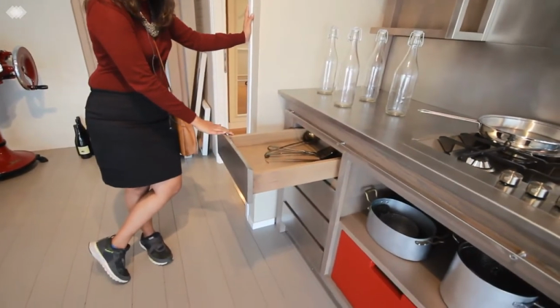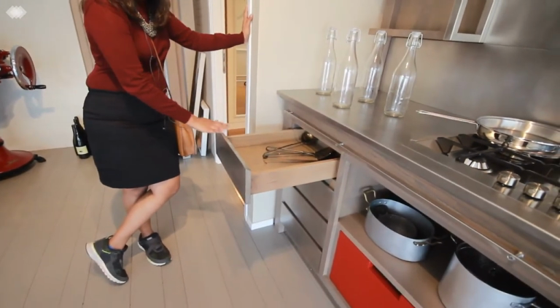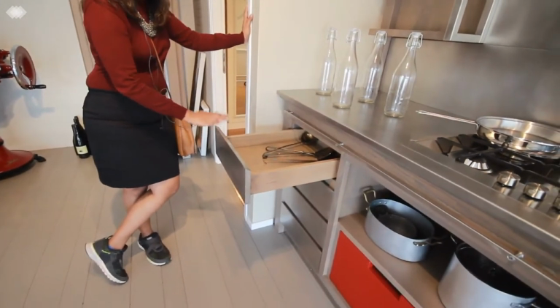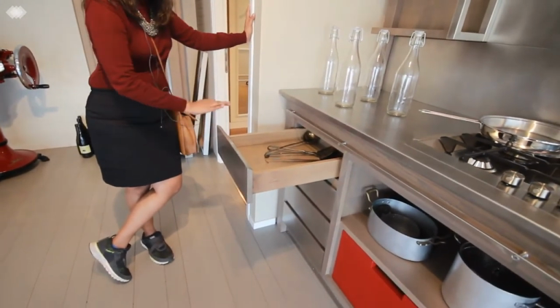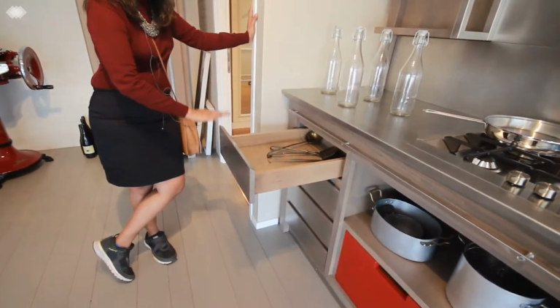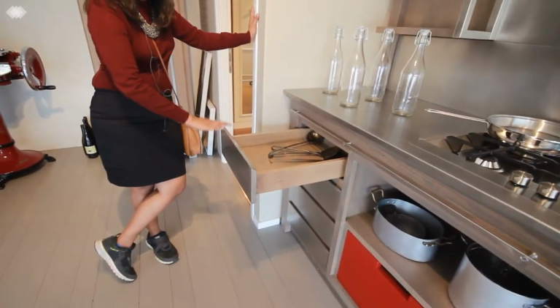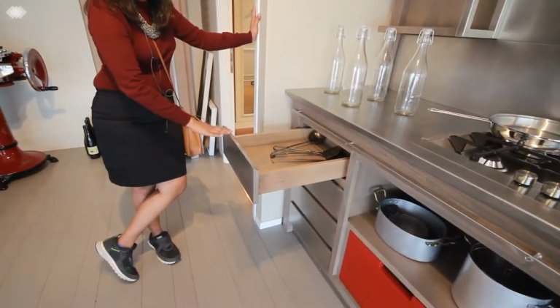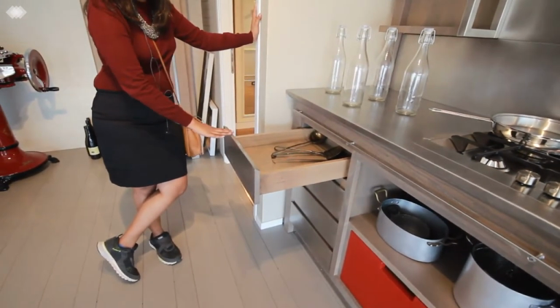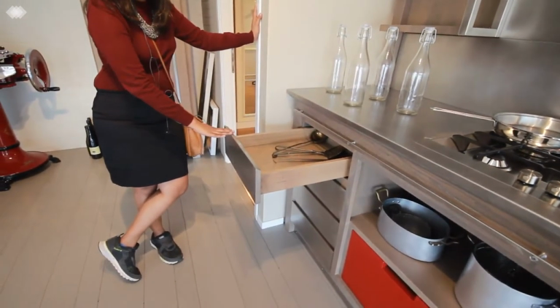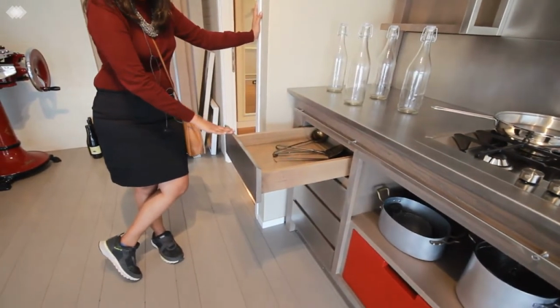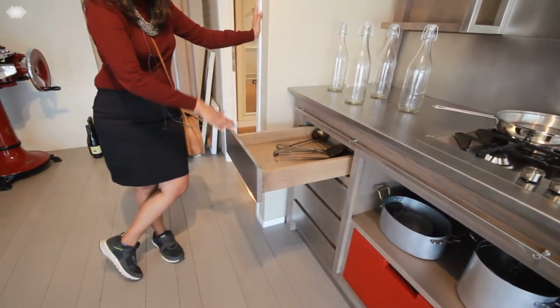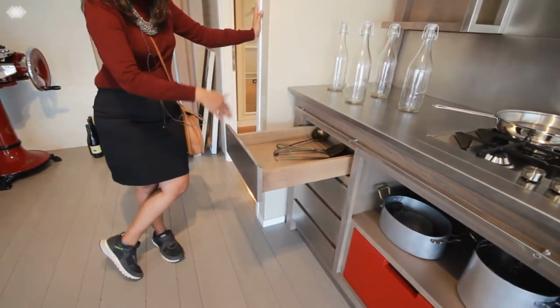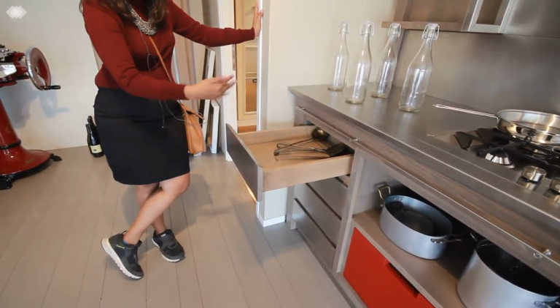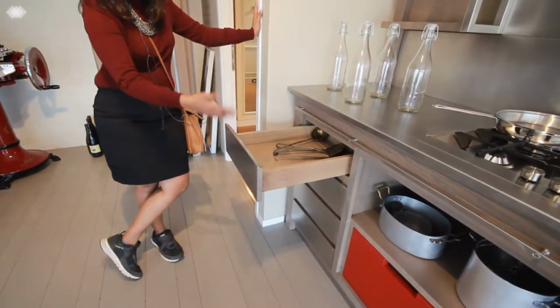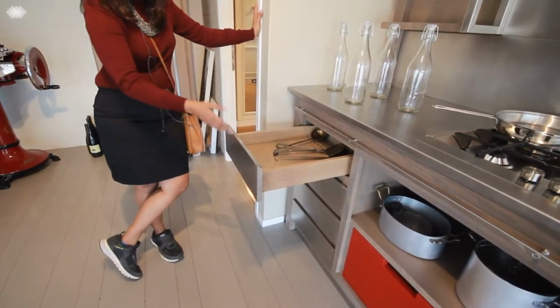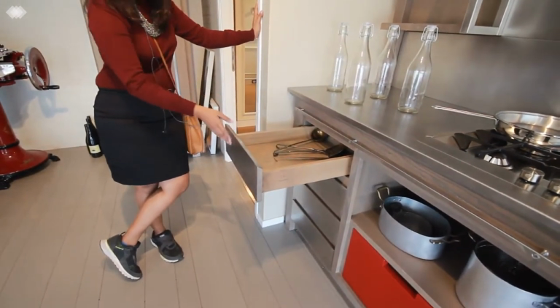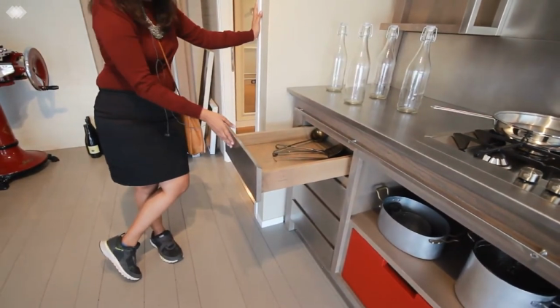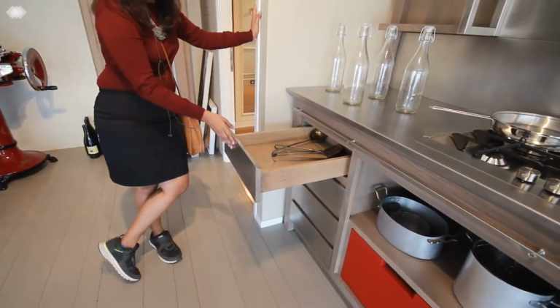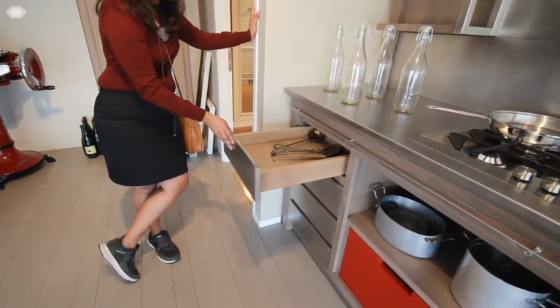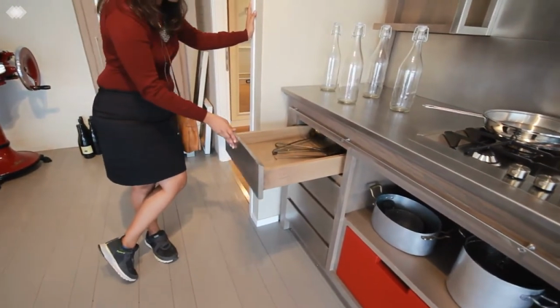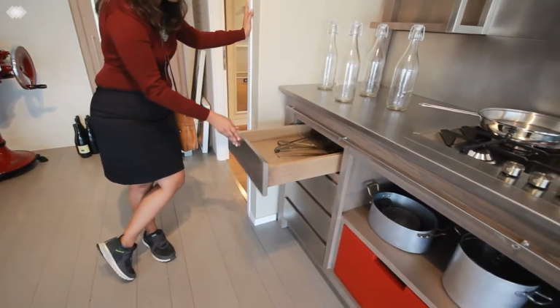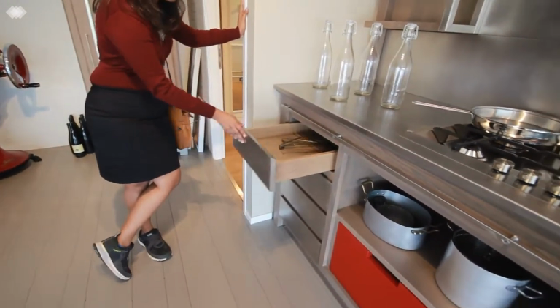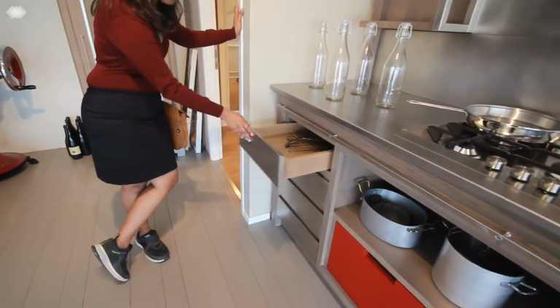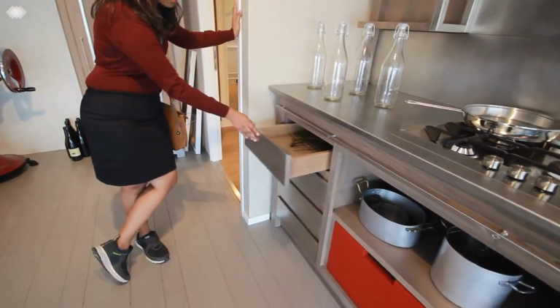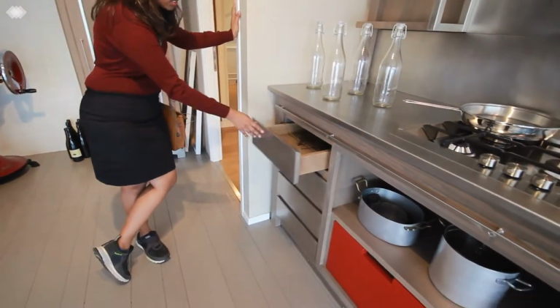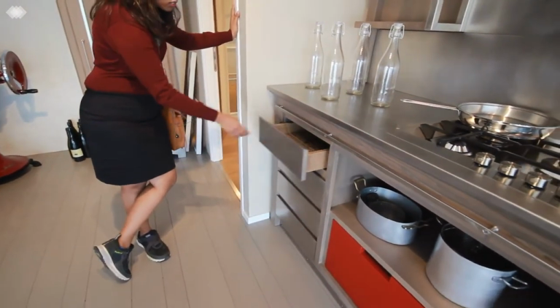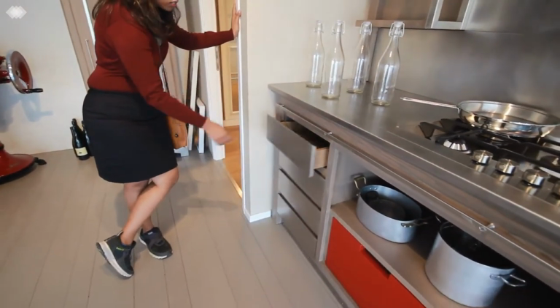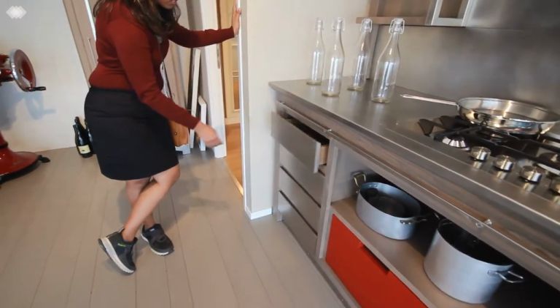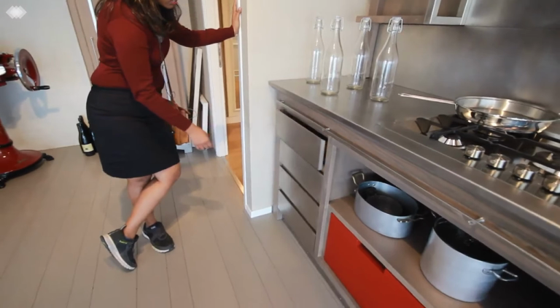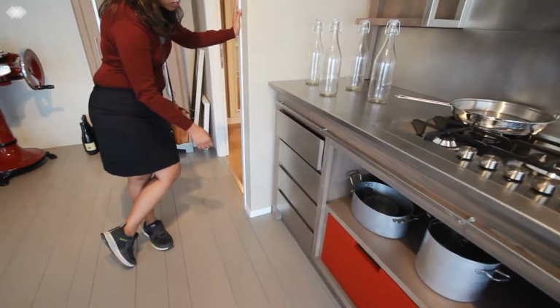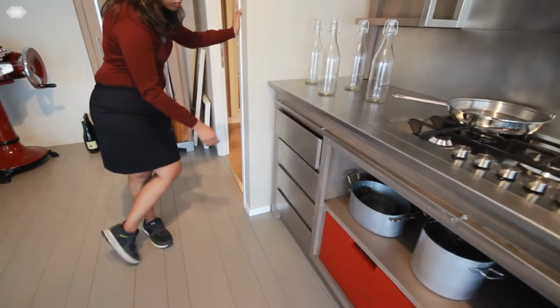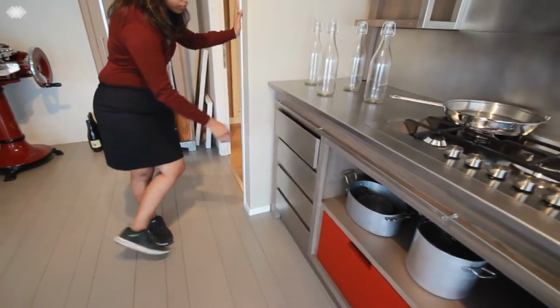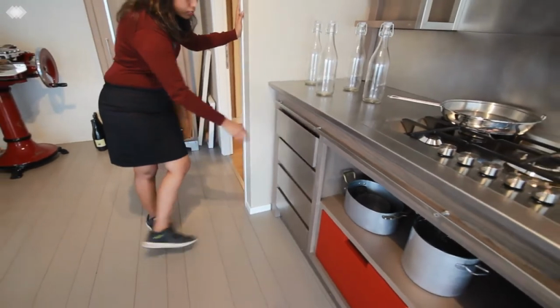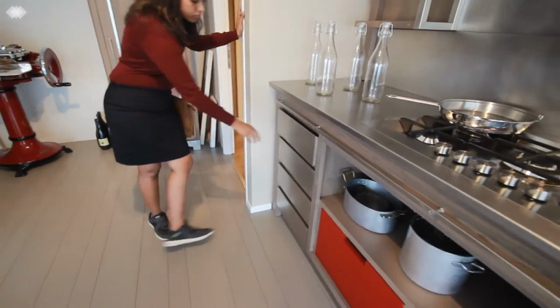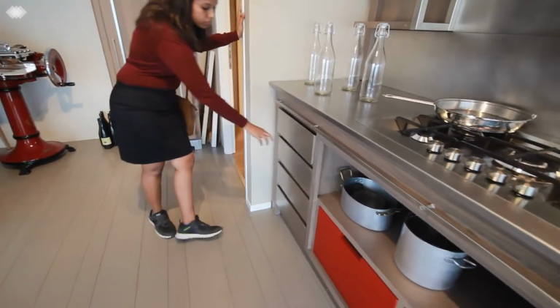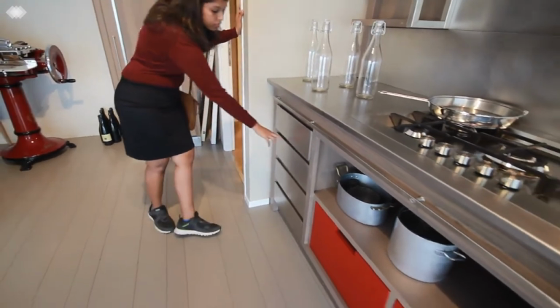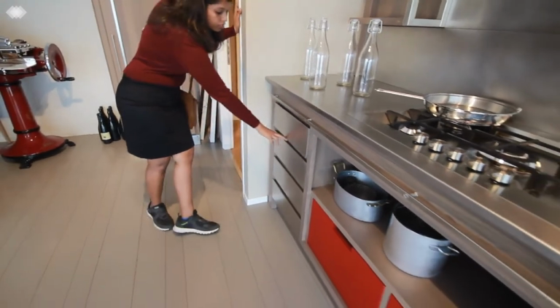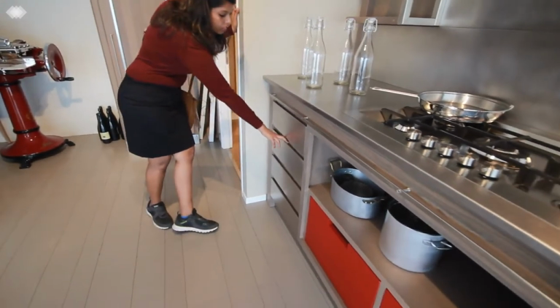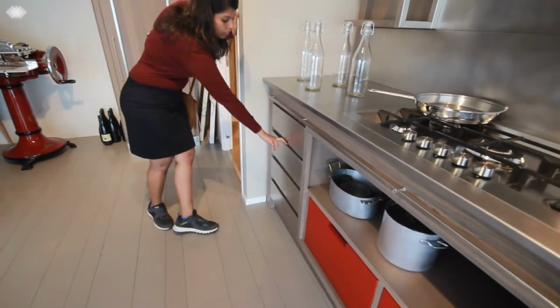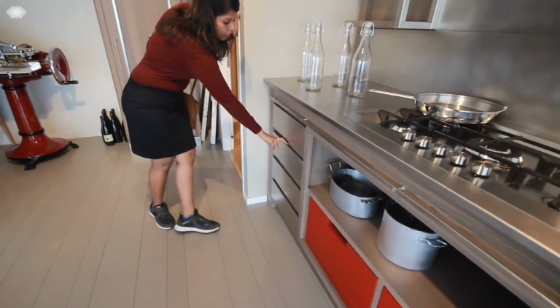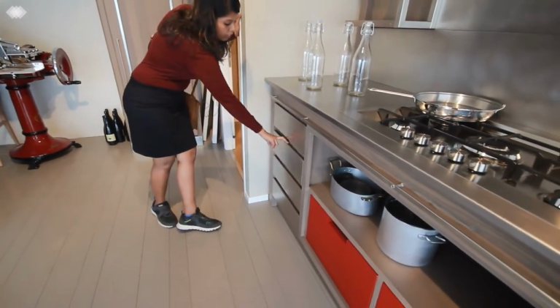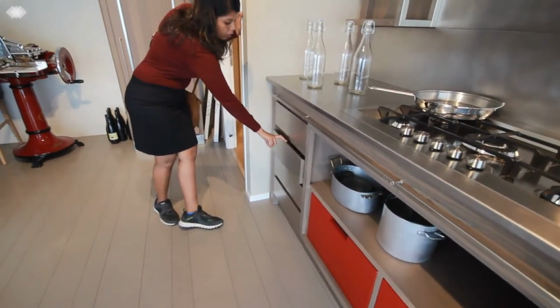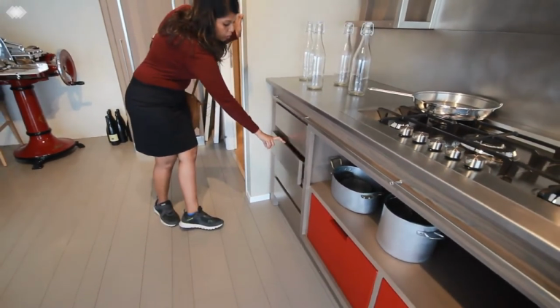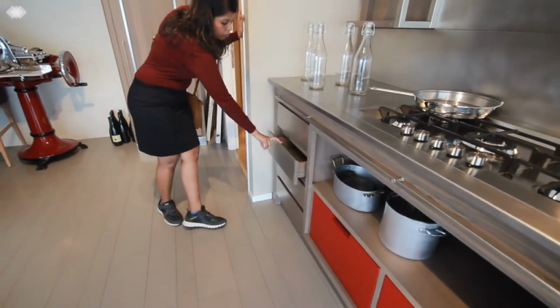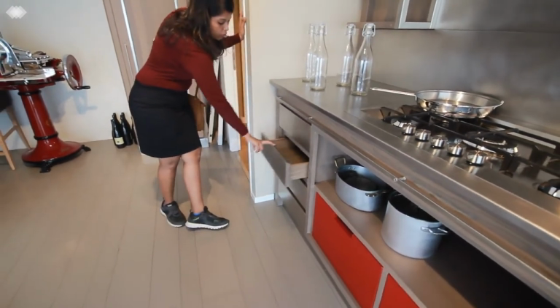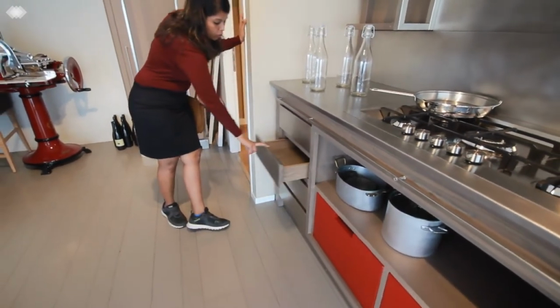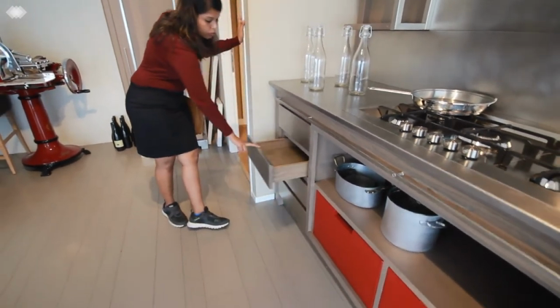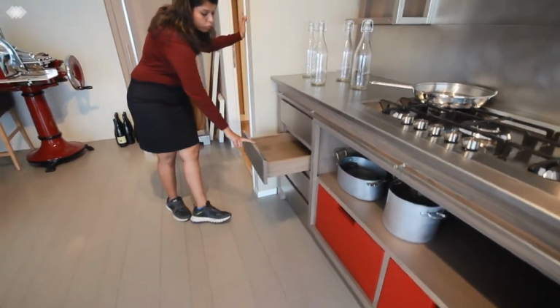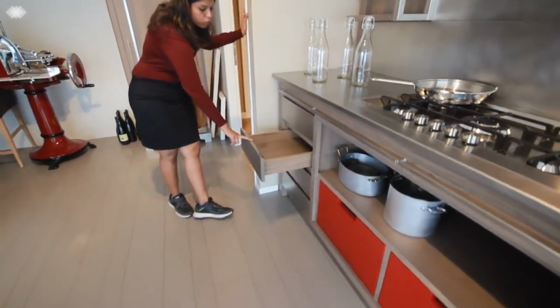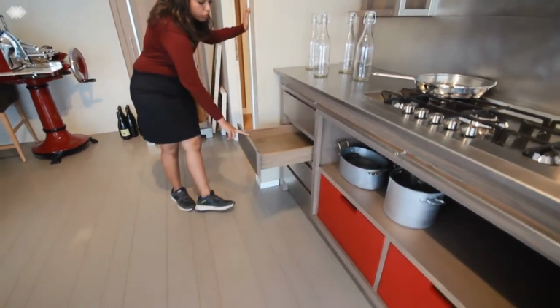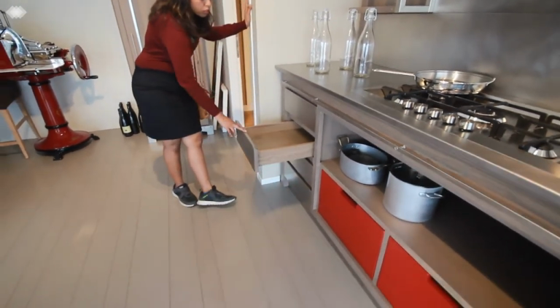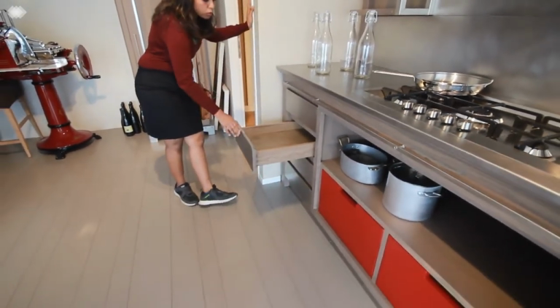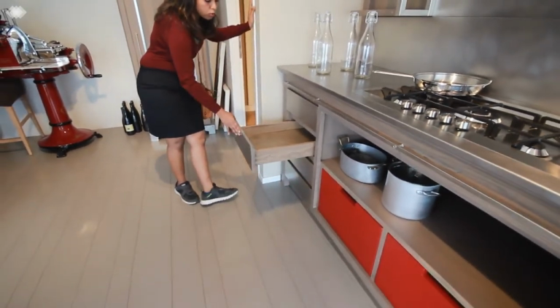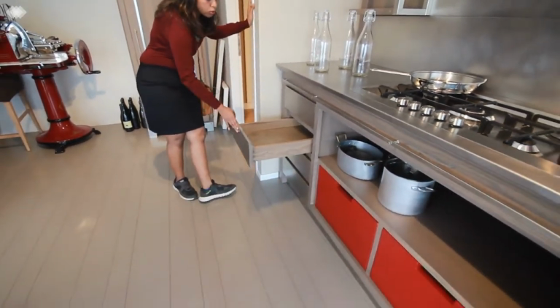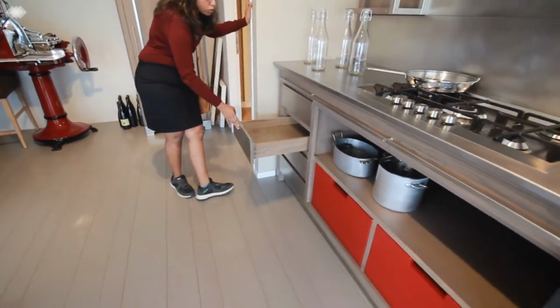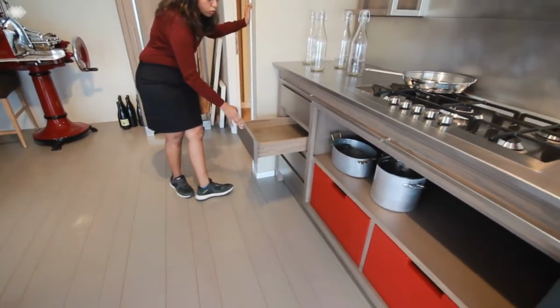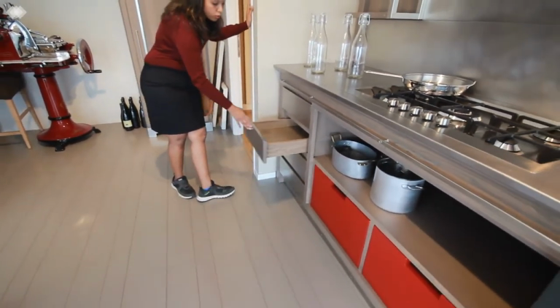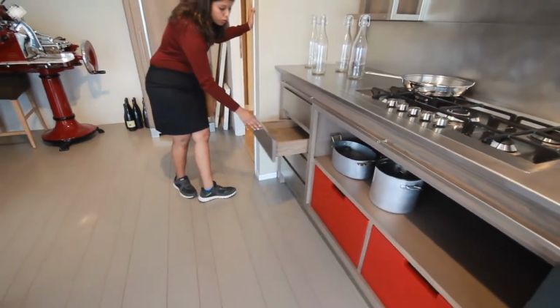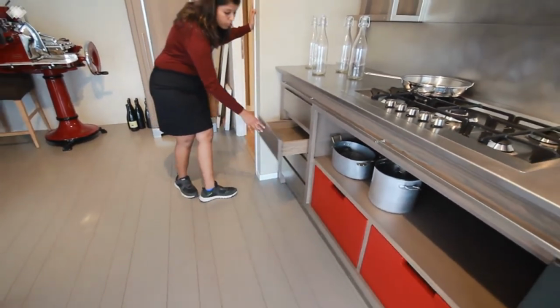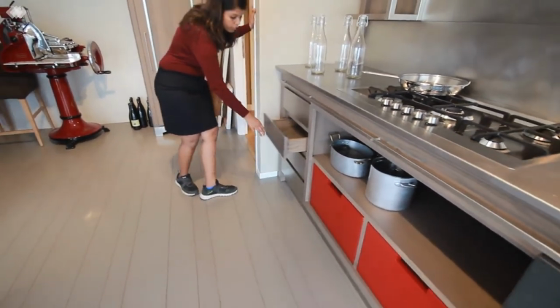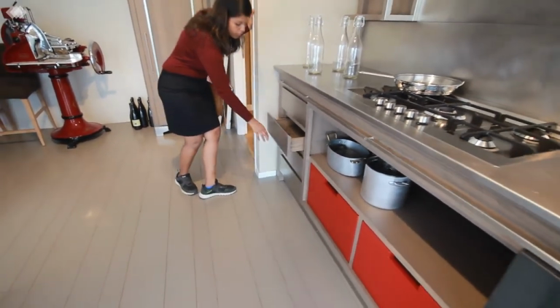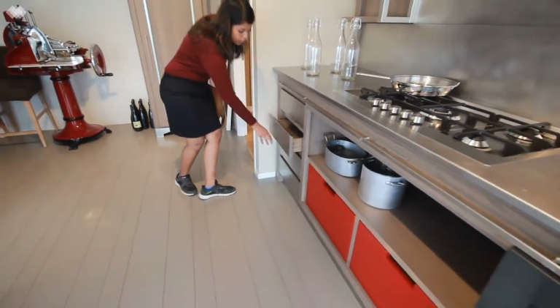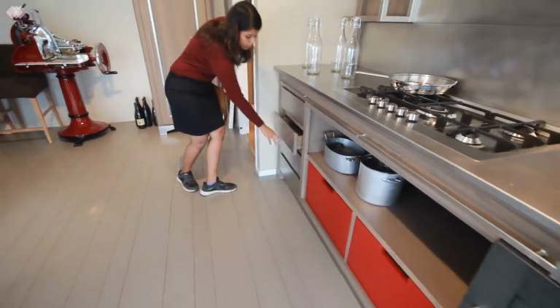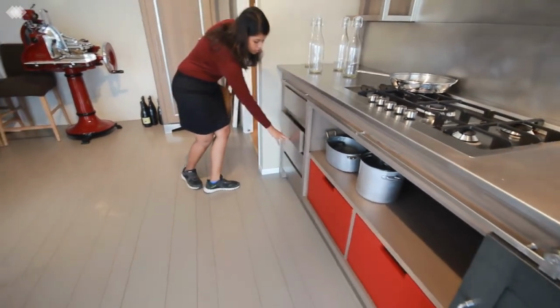It's a combination of SS and wood. There are a couple of drawers over here to store all your cutleries.